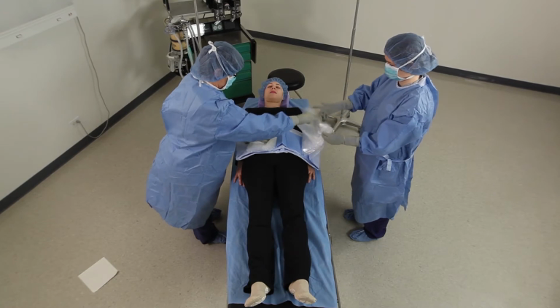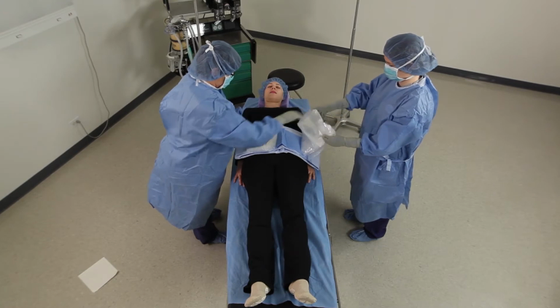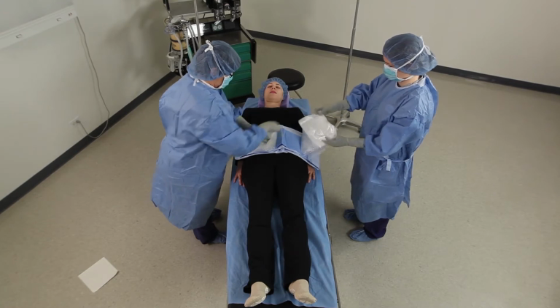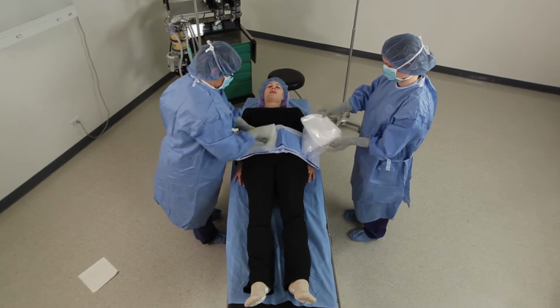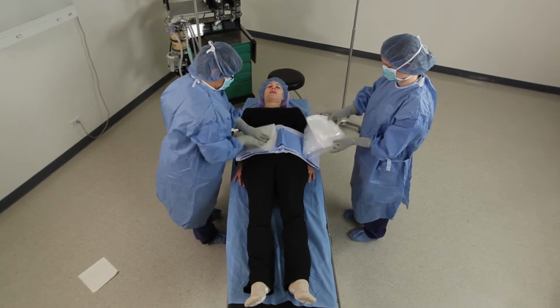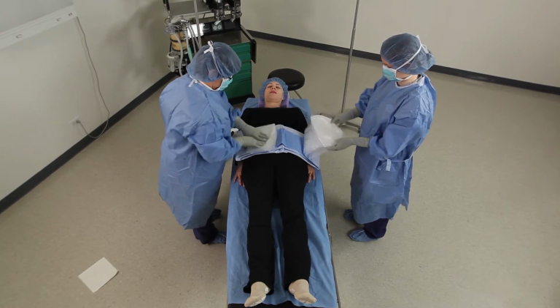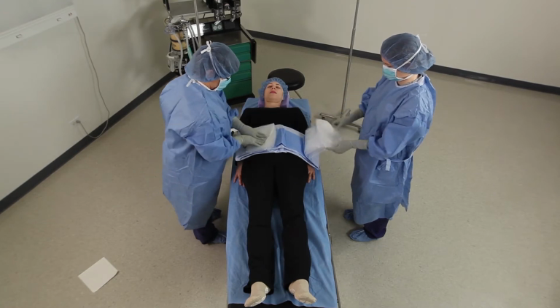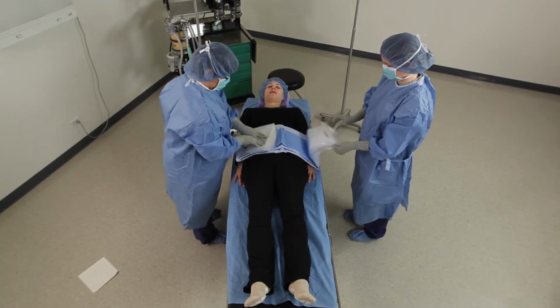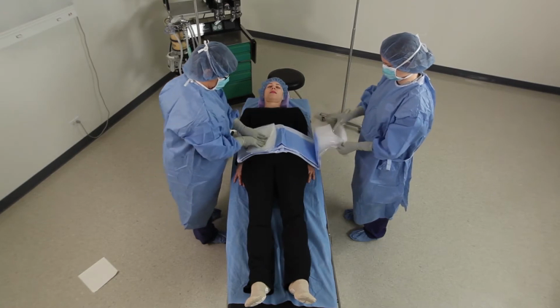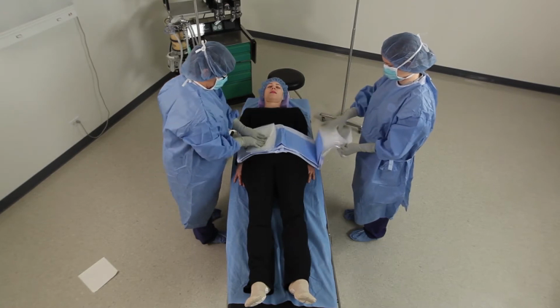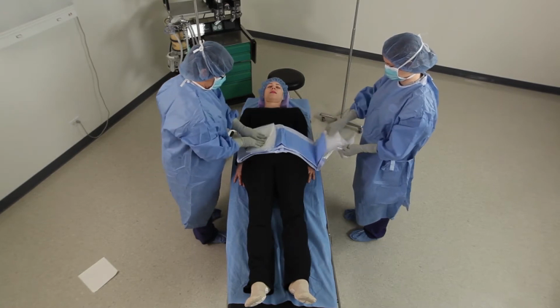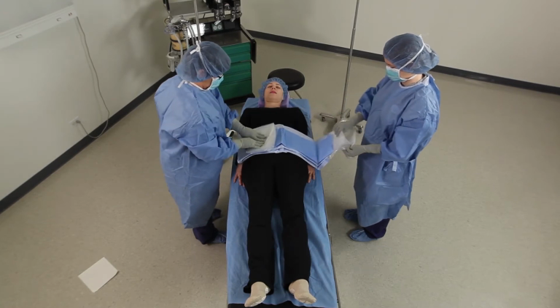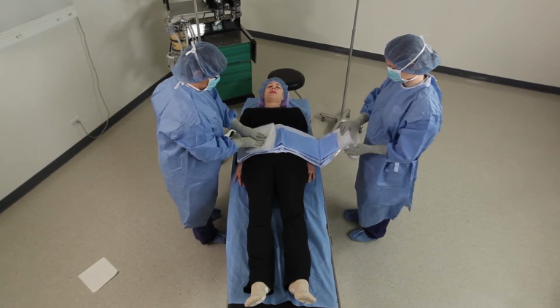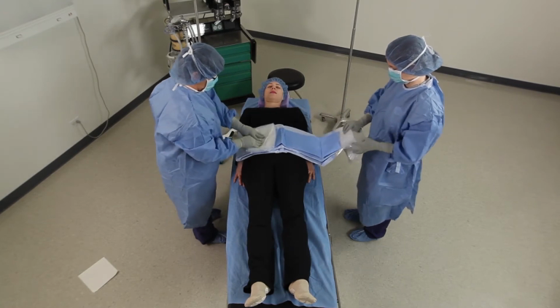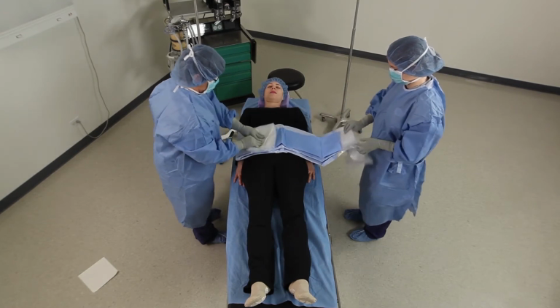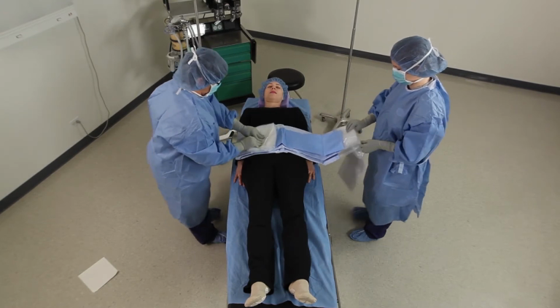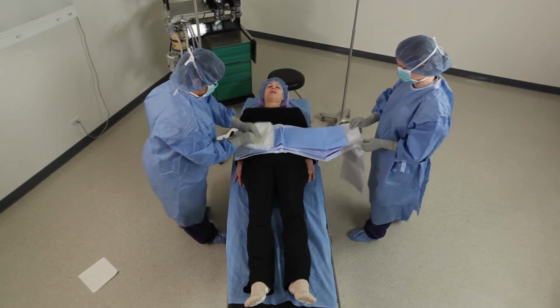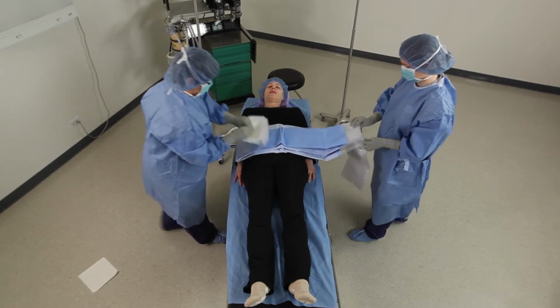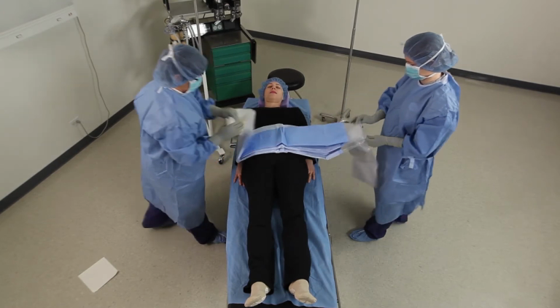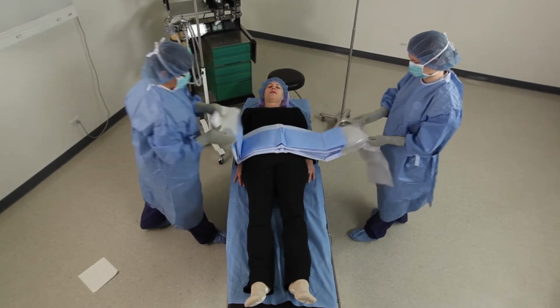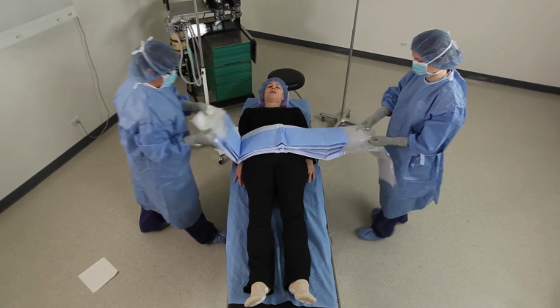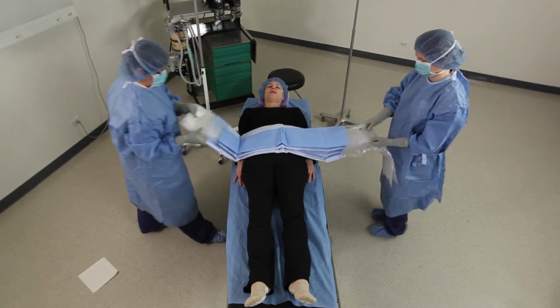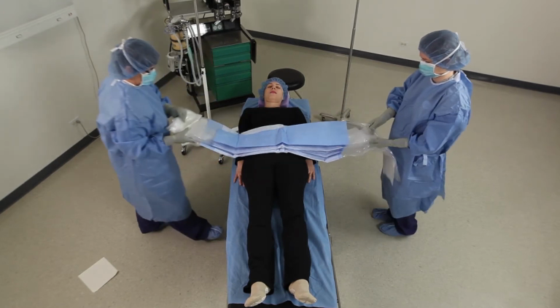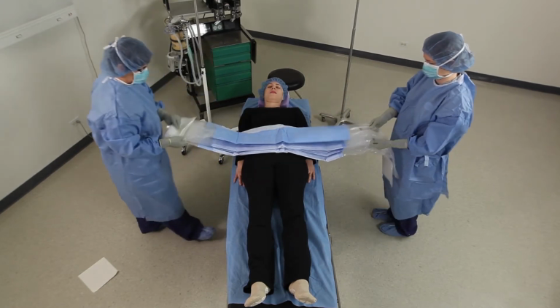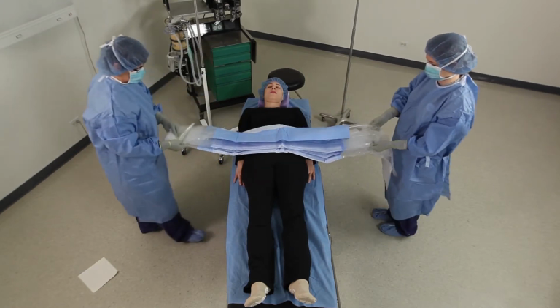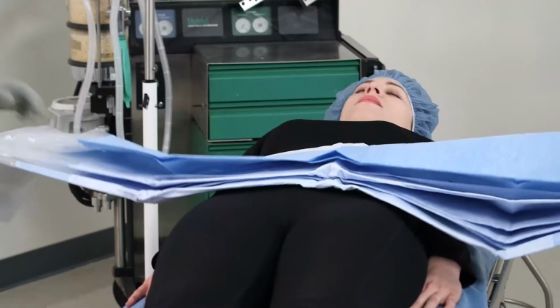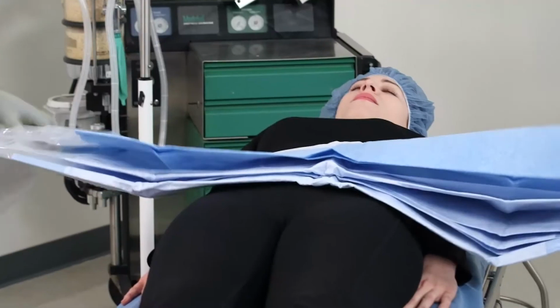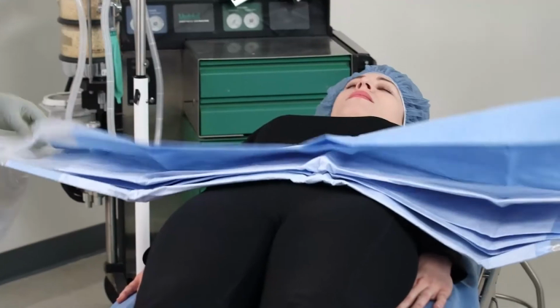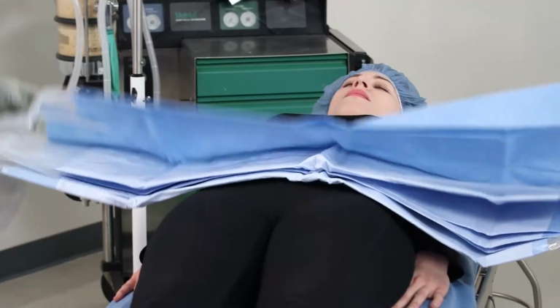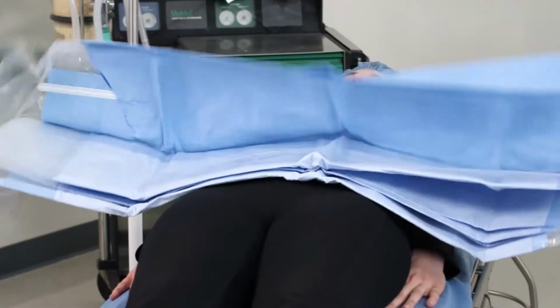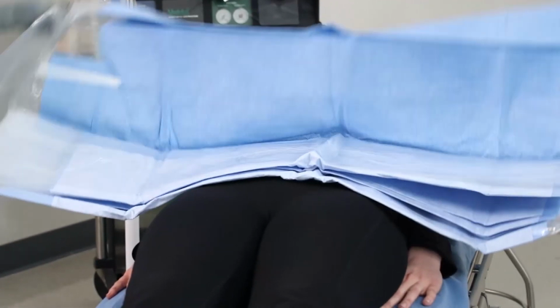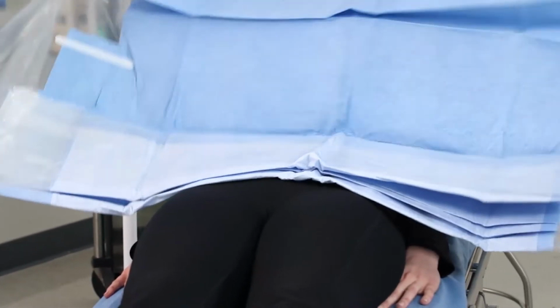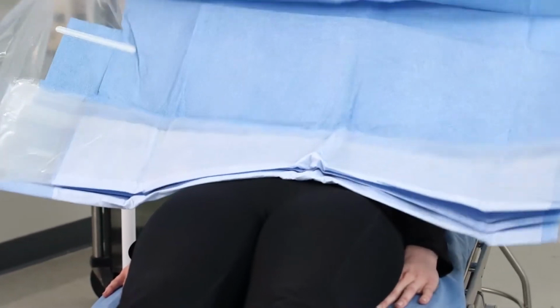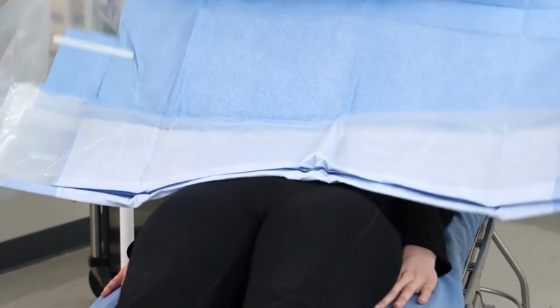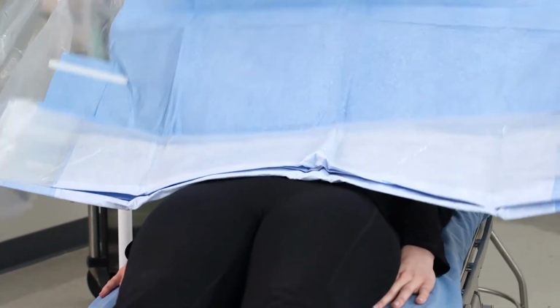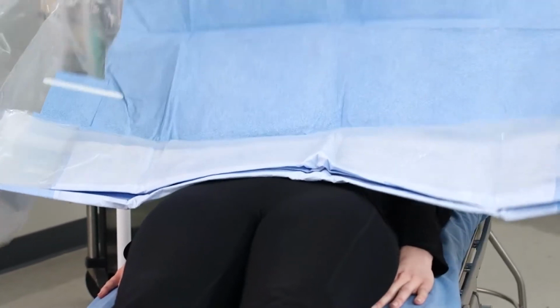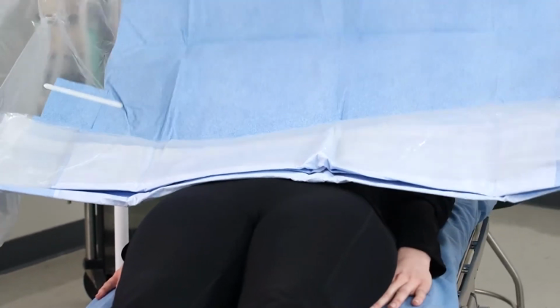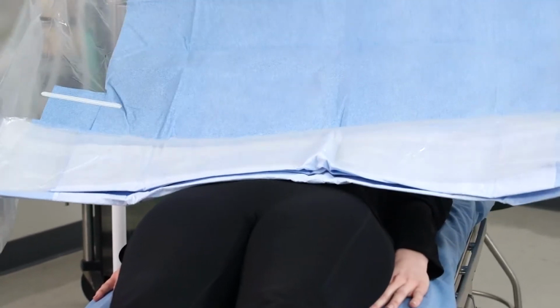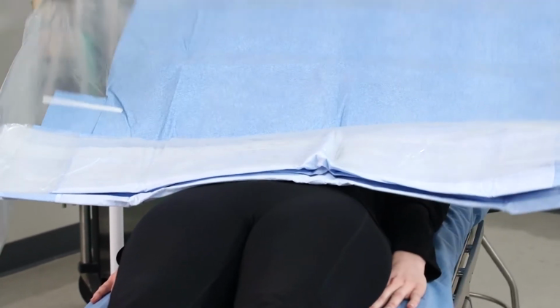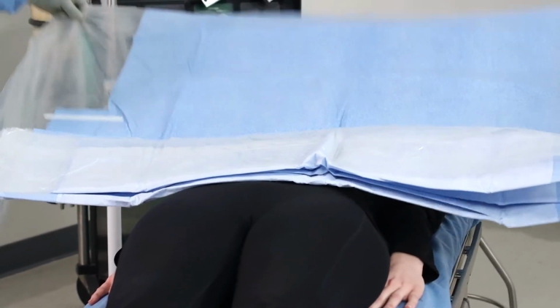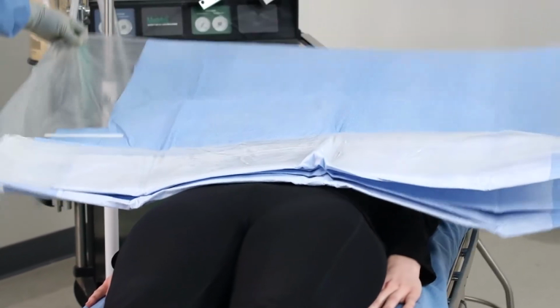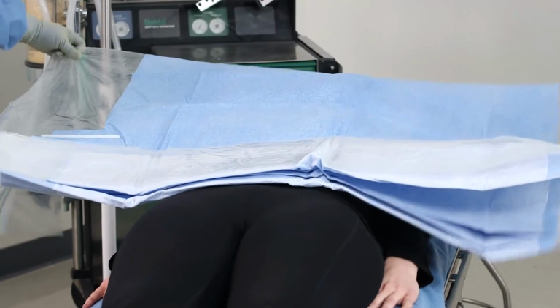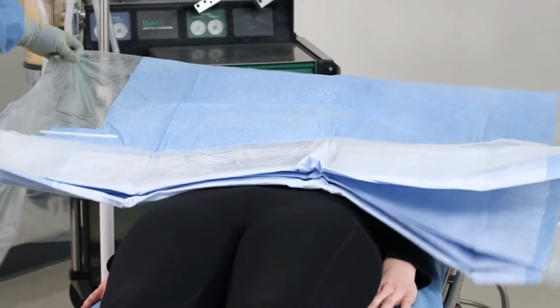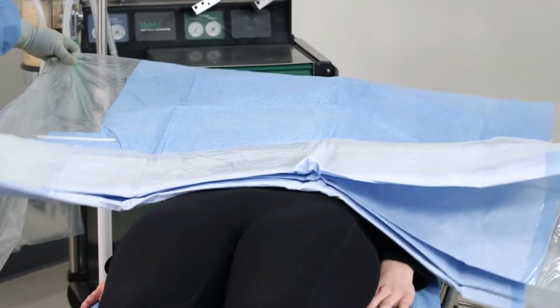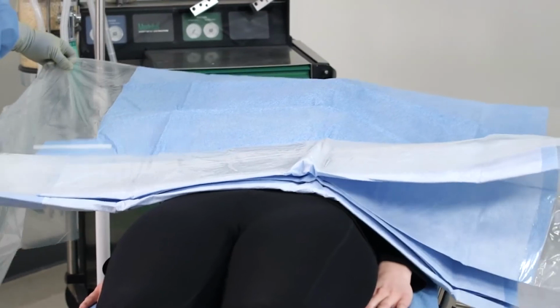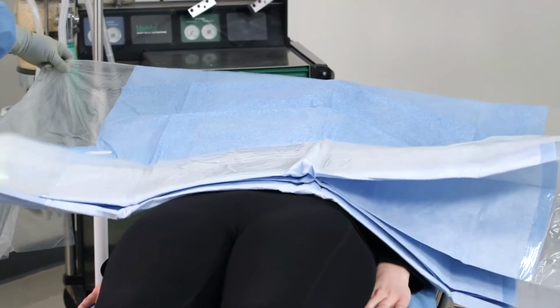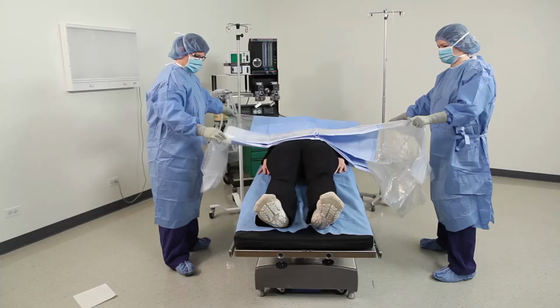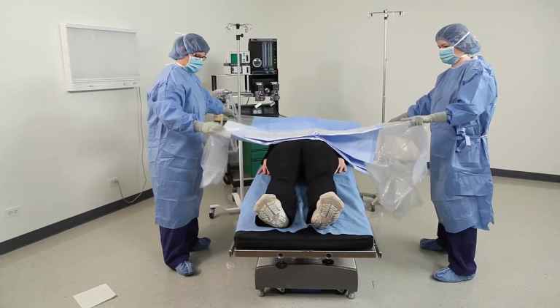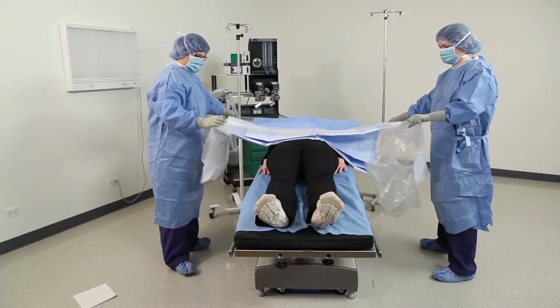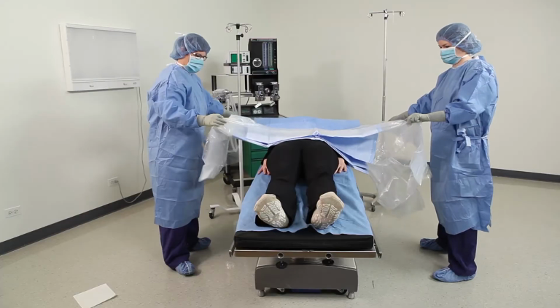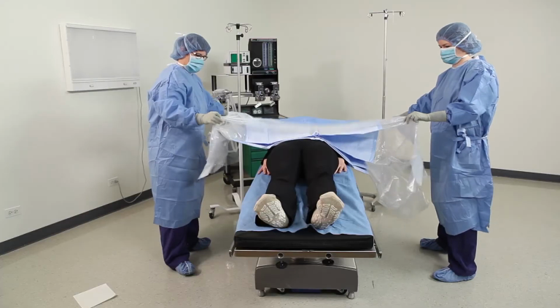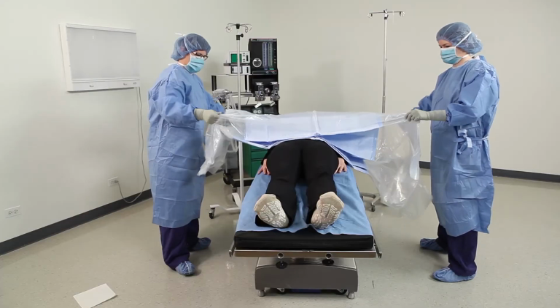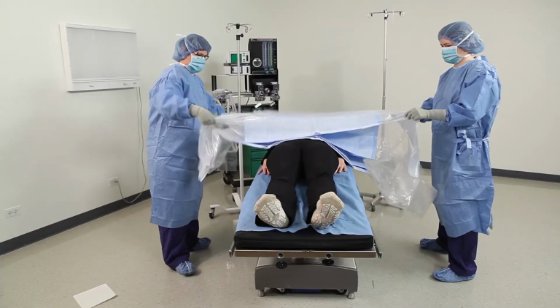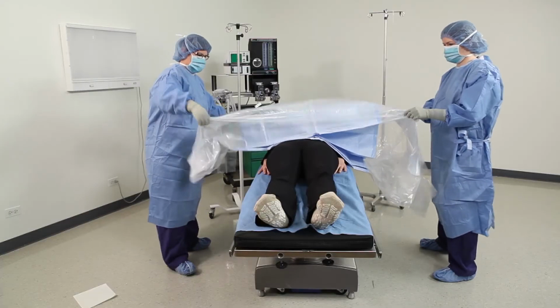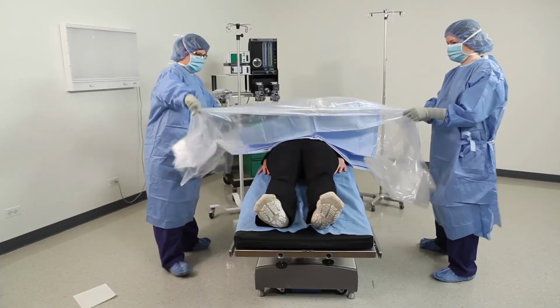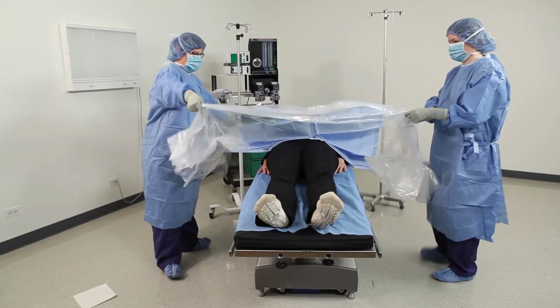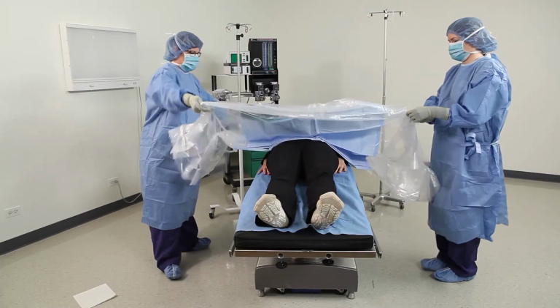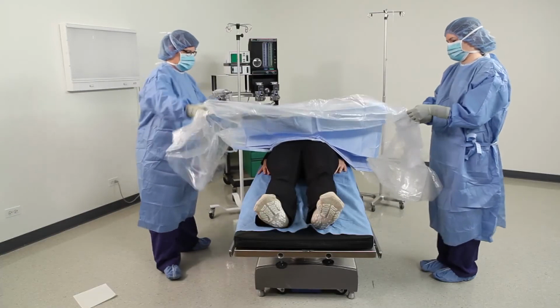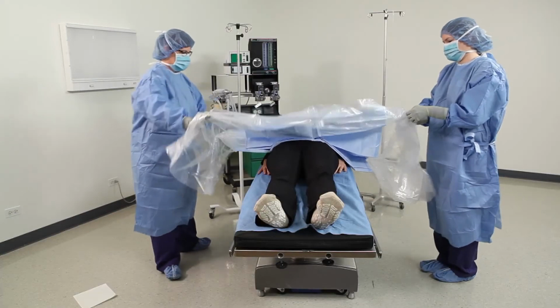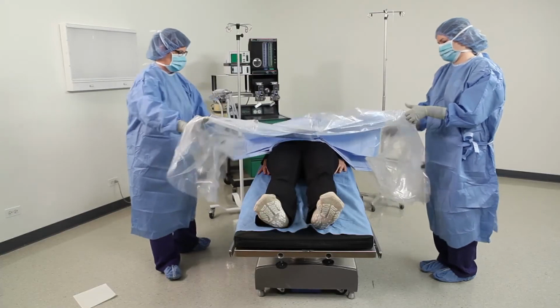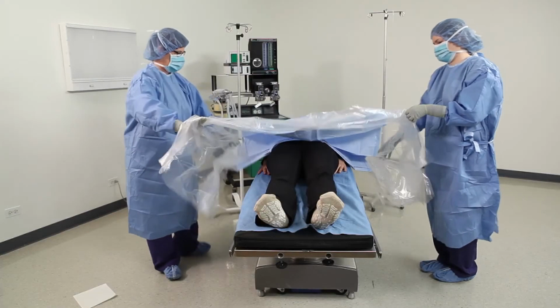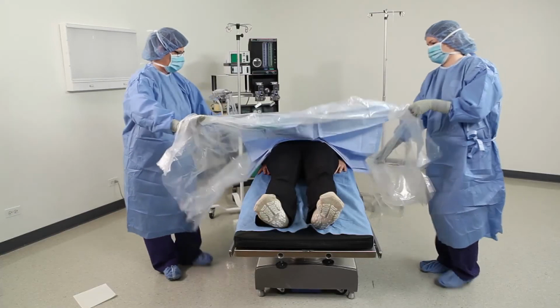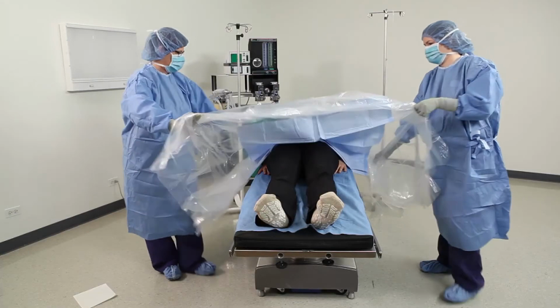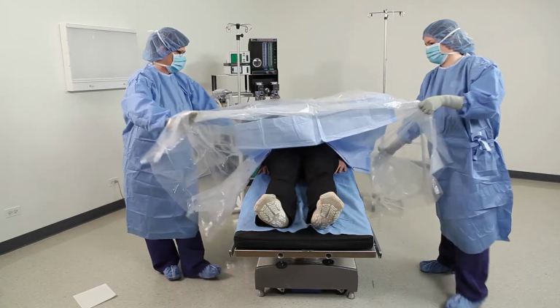Unfold the drape to the head. Next, unfold to the feet.